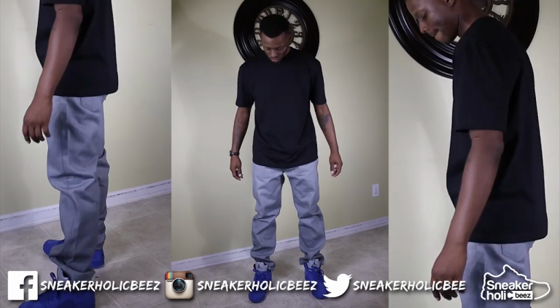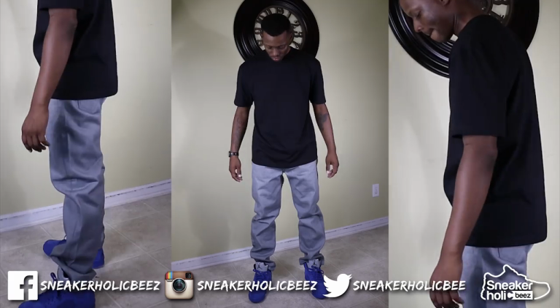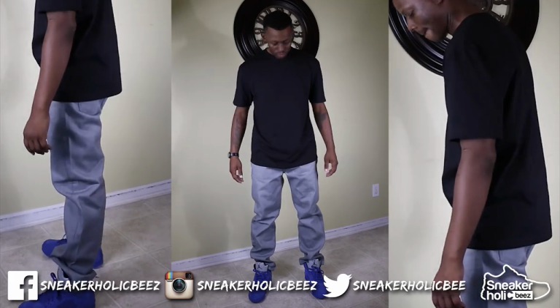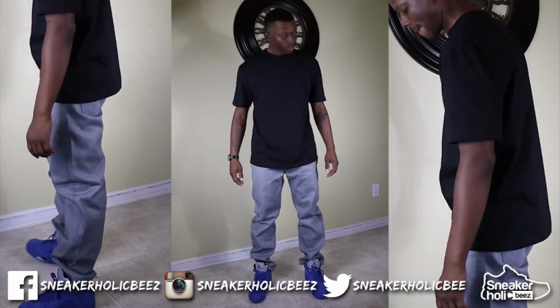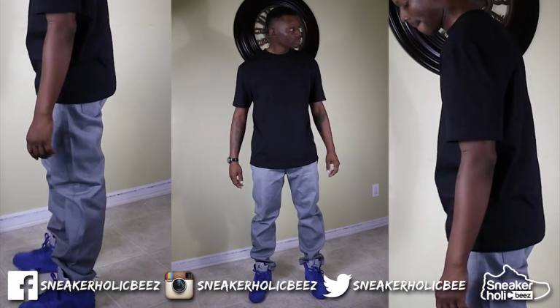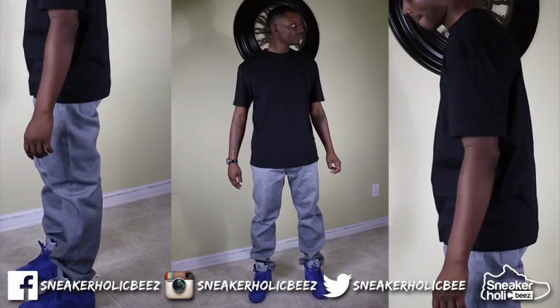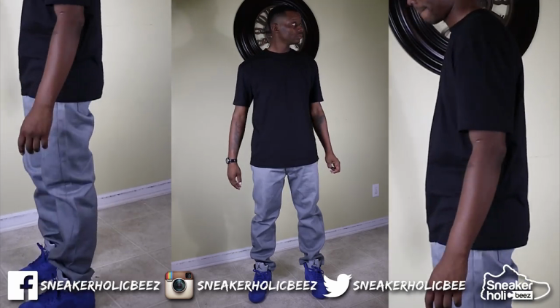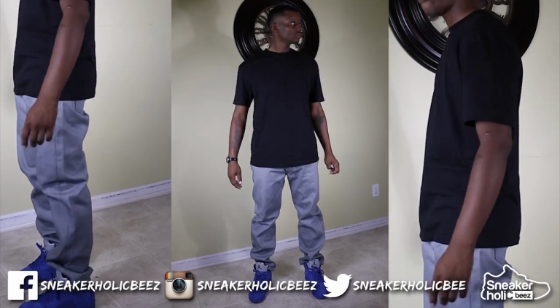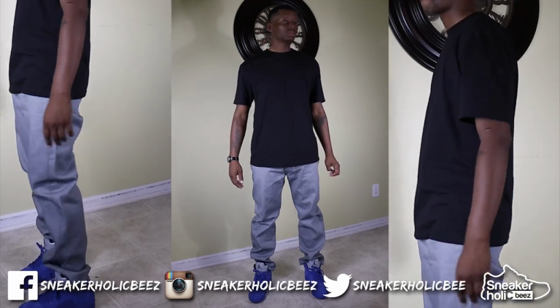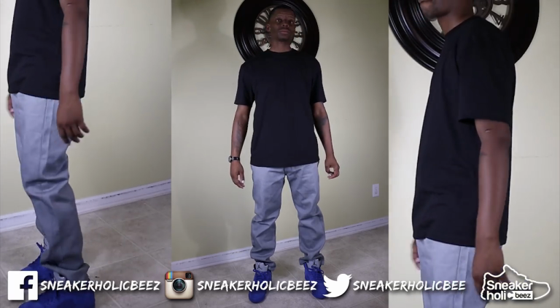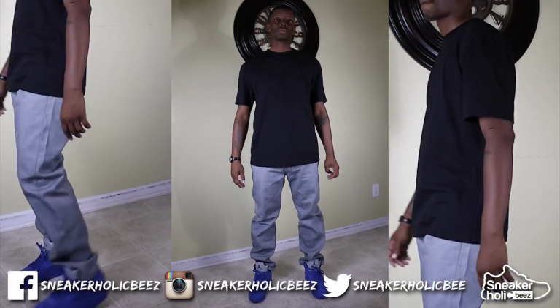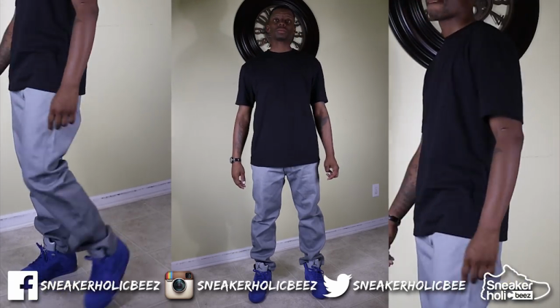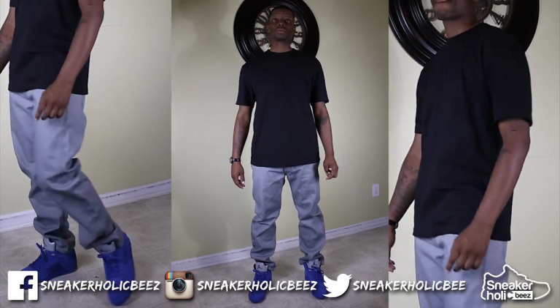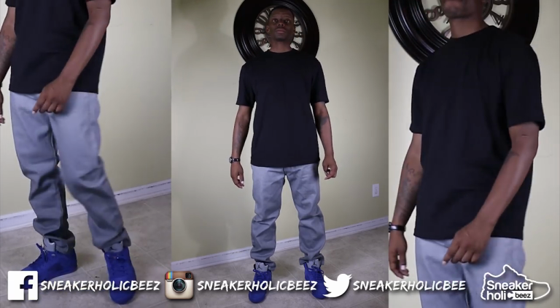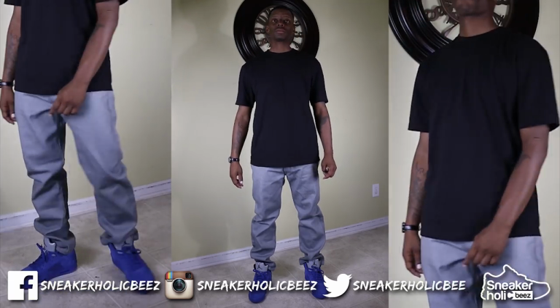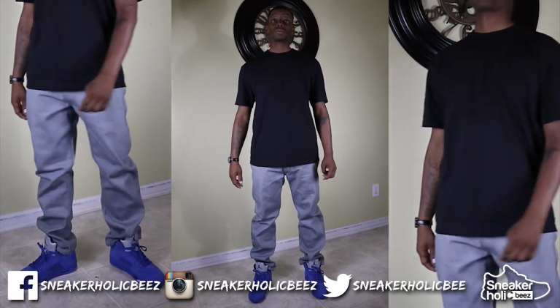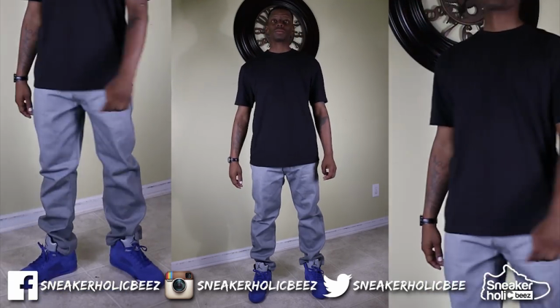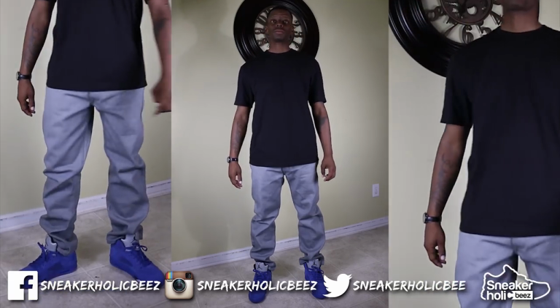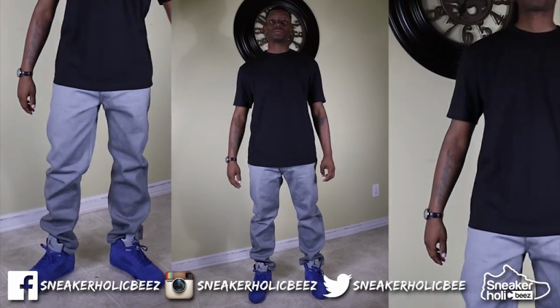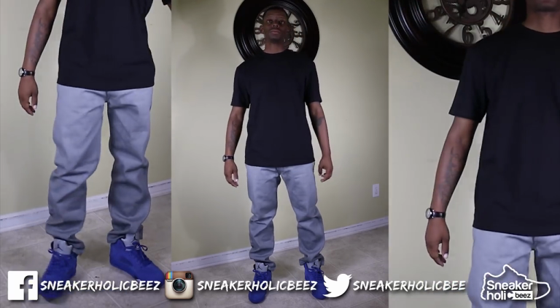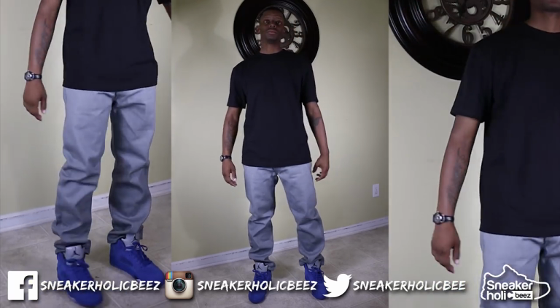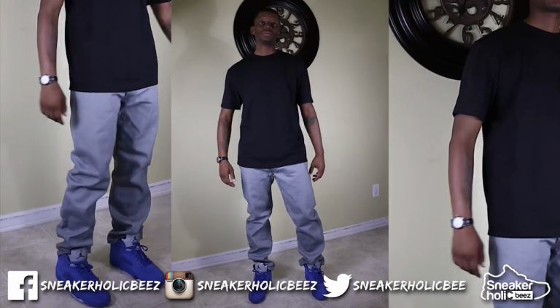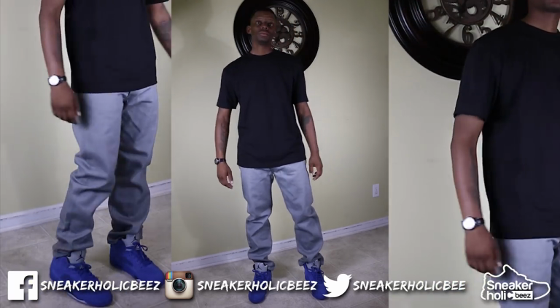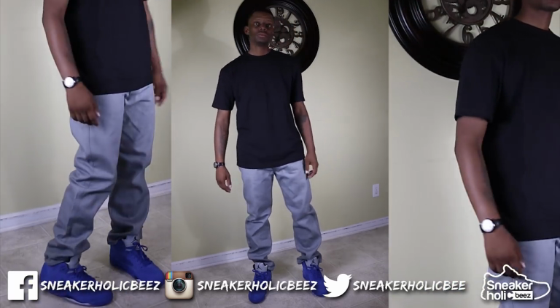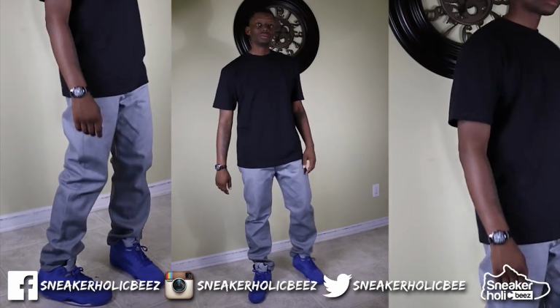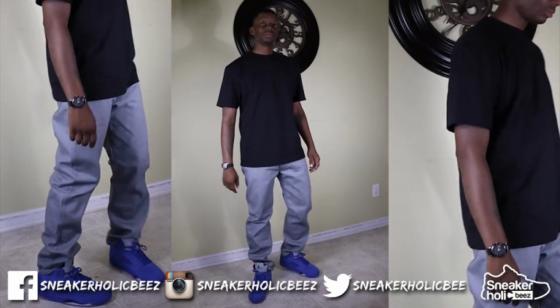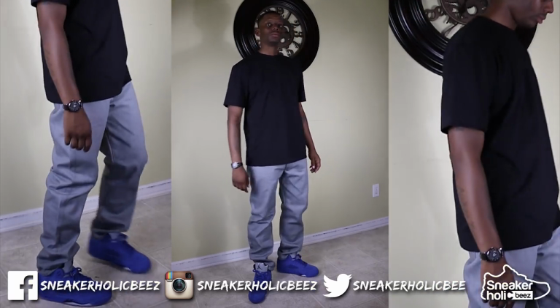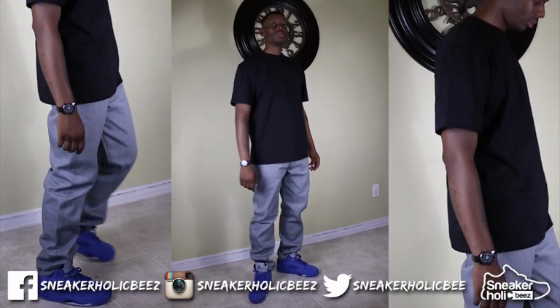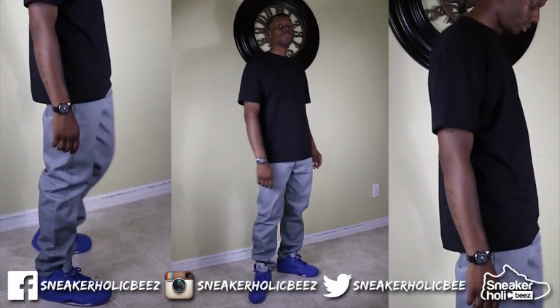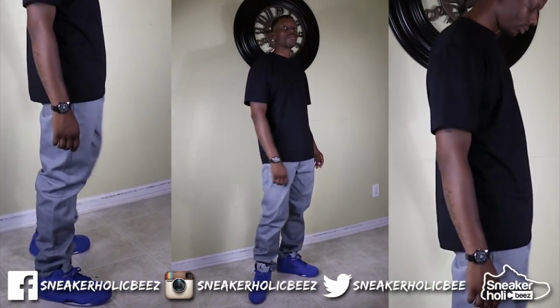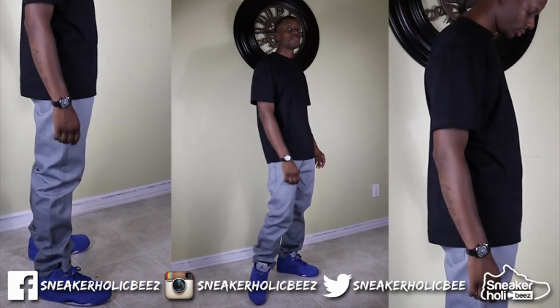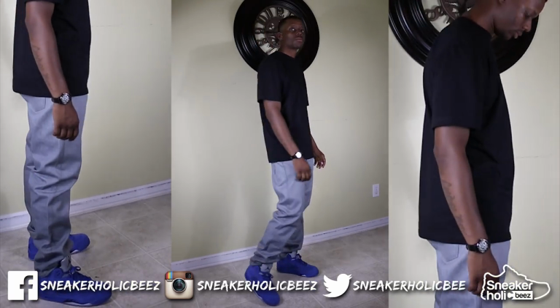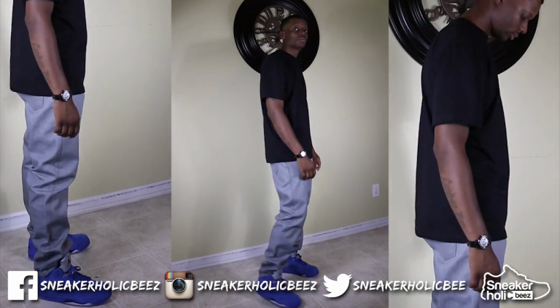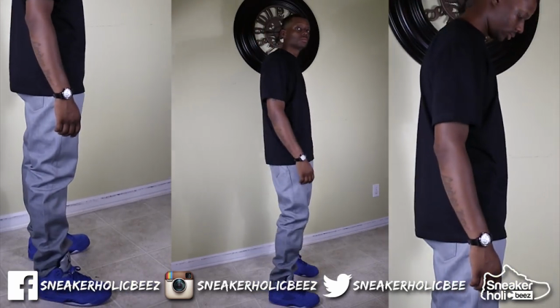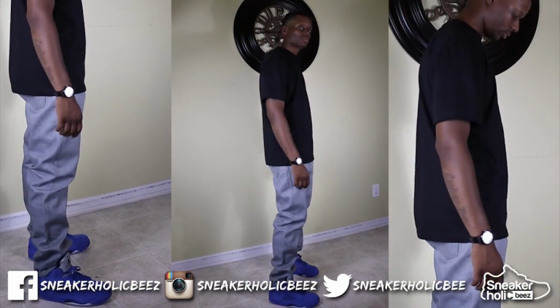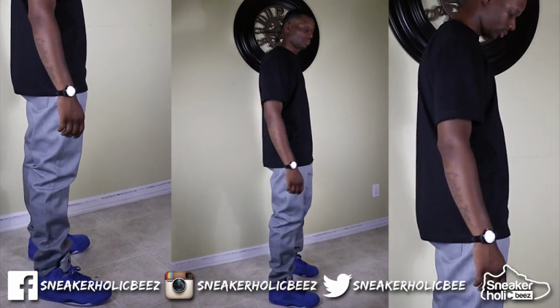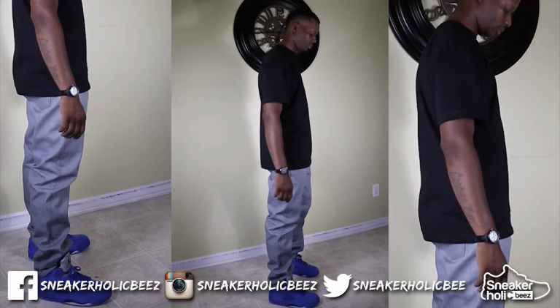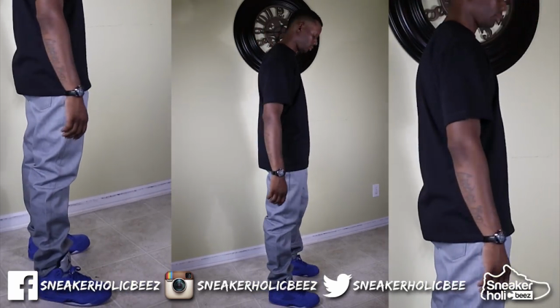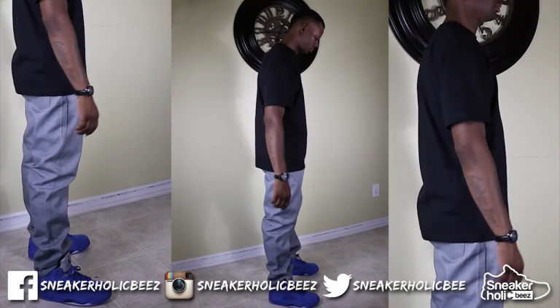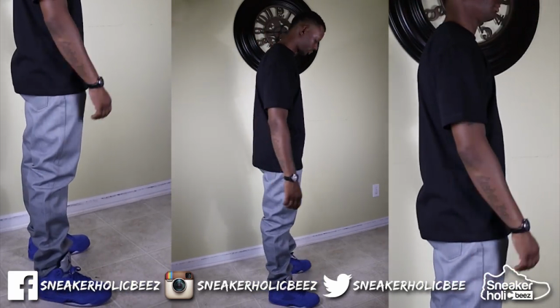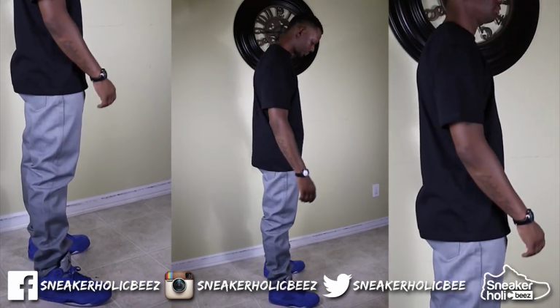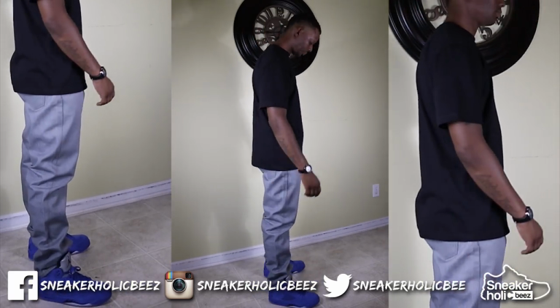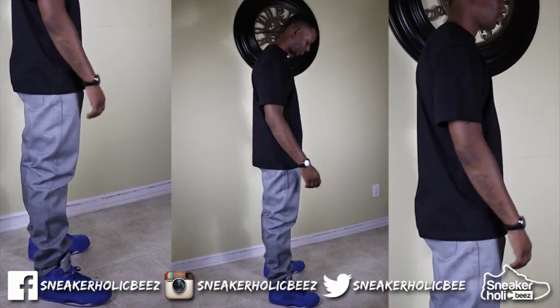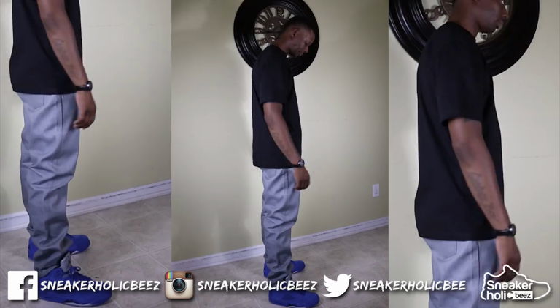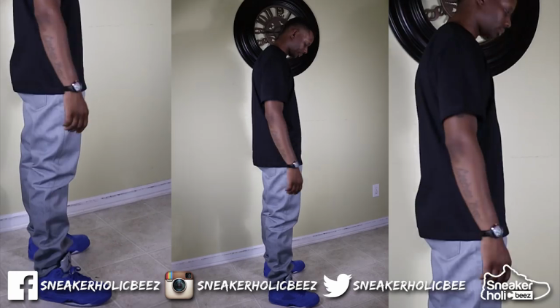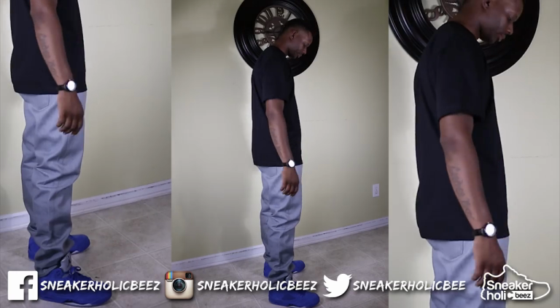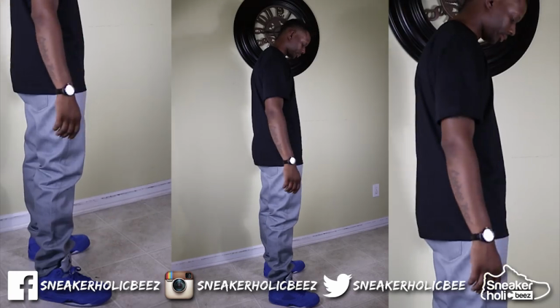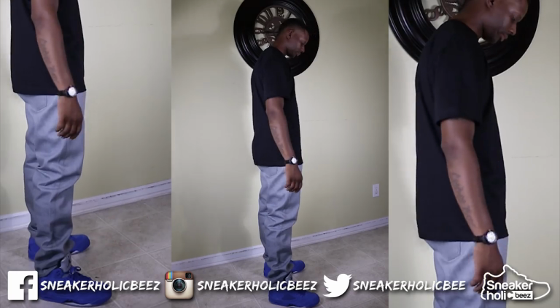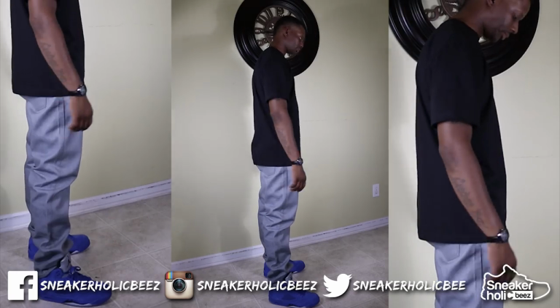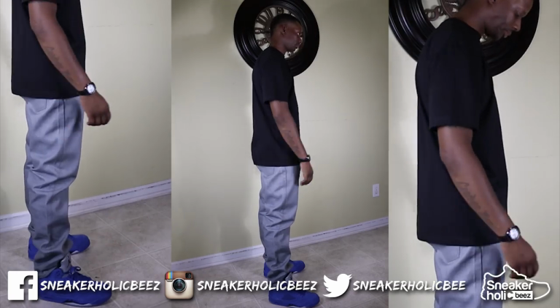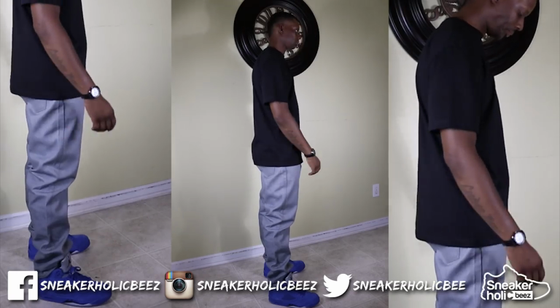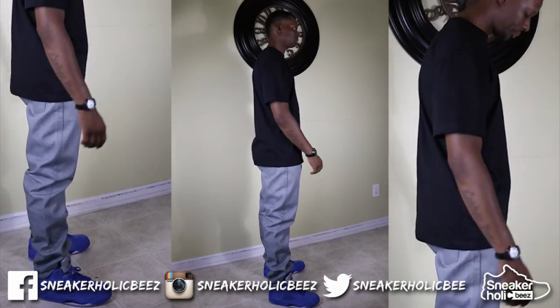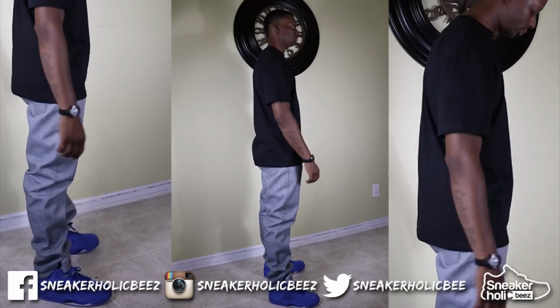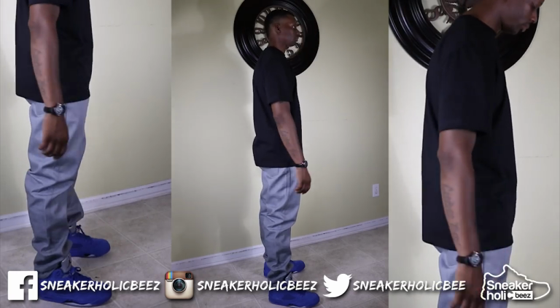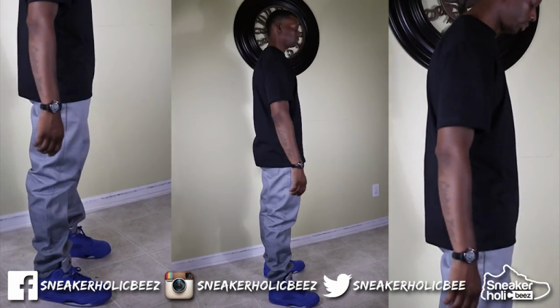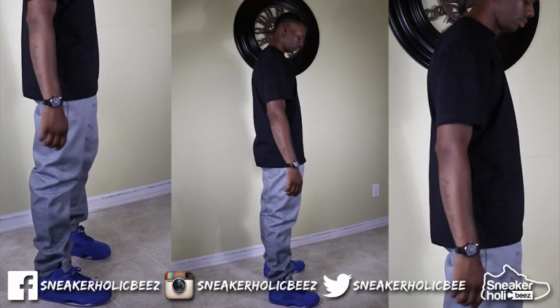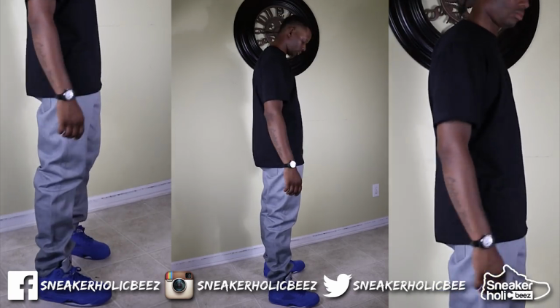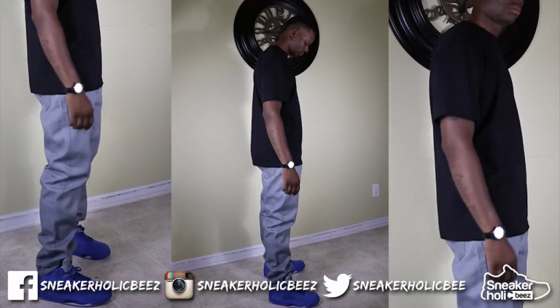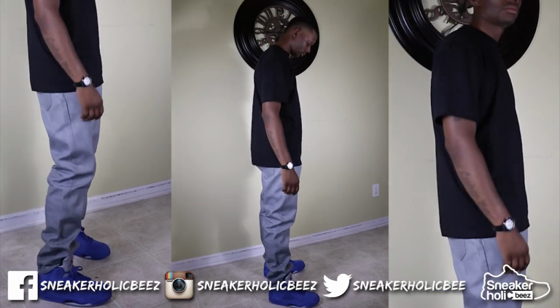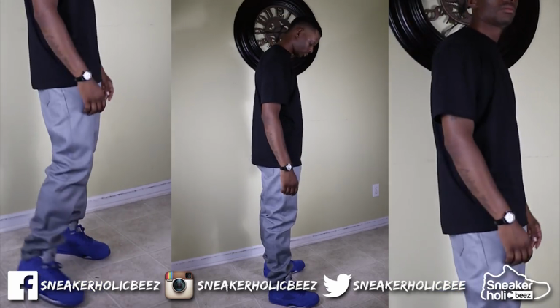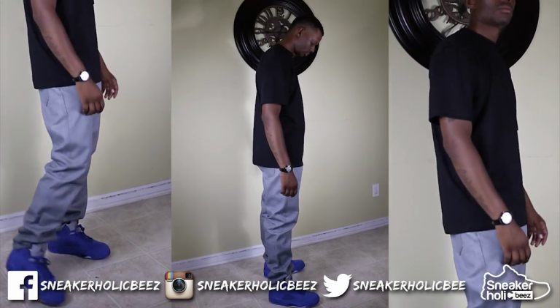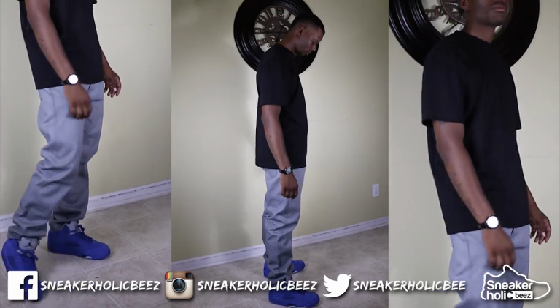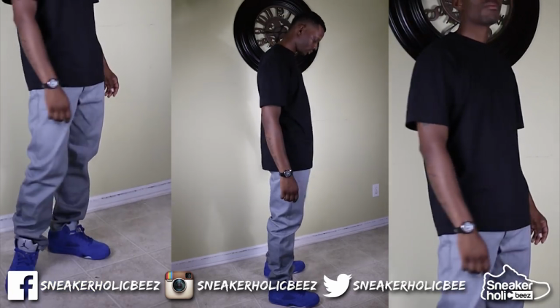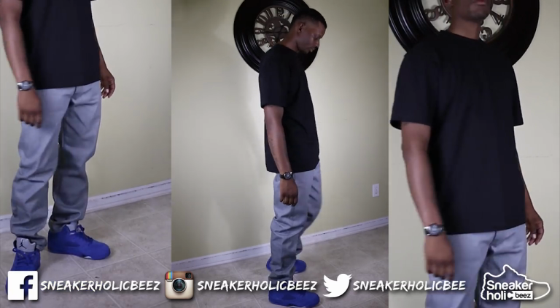Last but not least, I have on a regular black crew neck T-shirt with some gray jeans. I really like this style — one of my favorites out of the five.